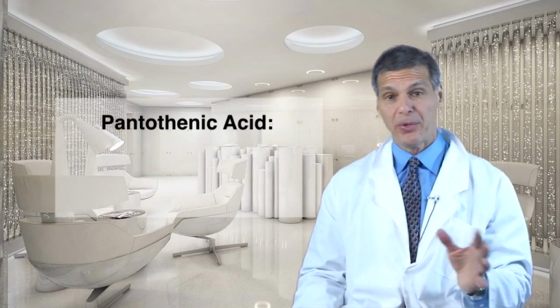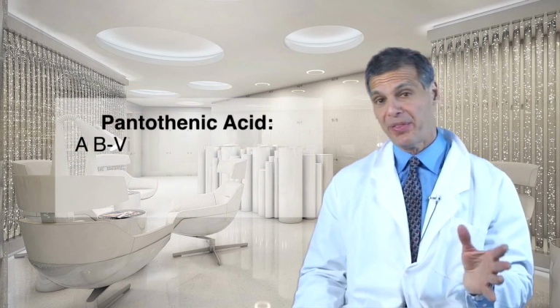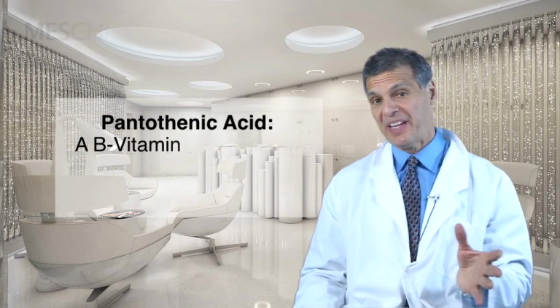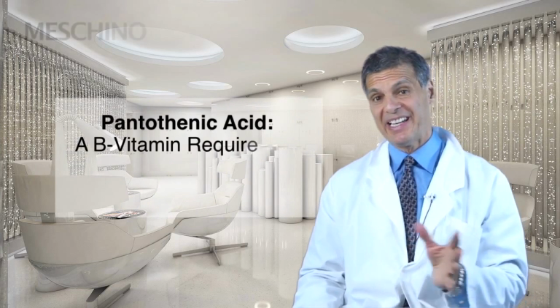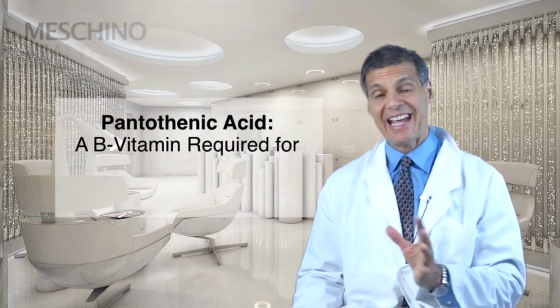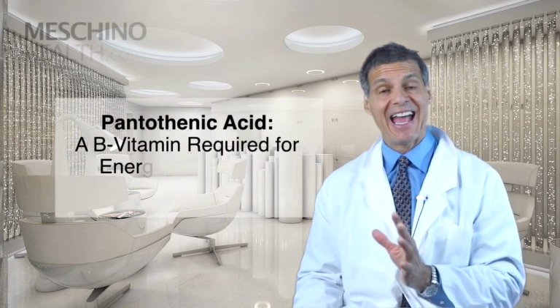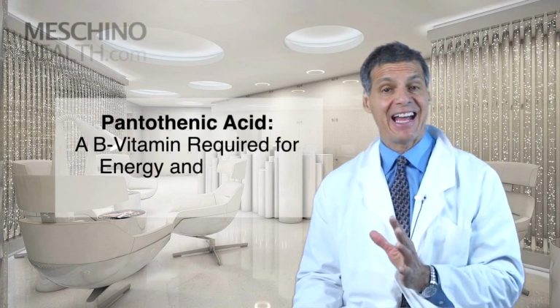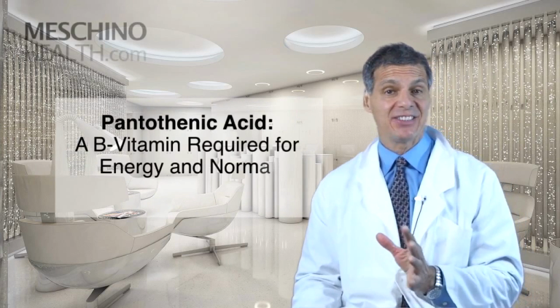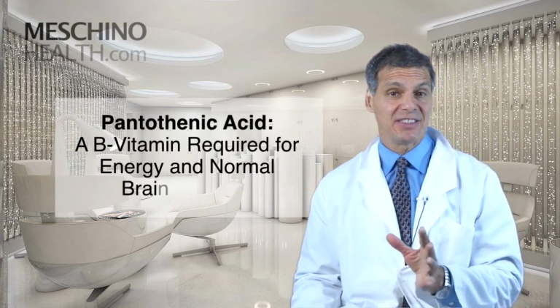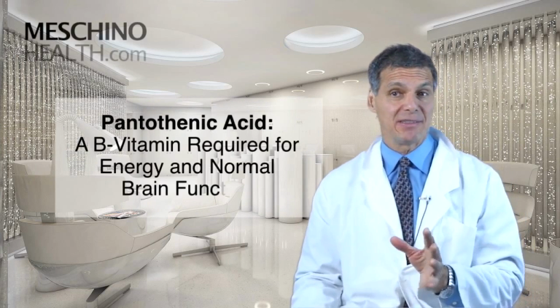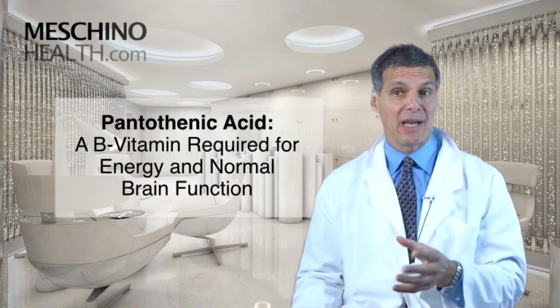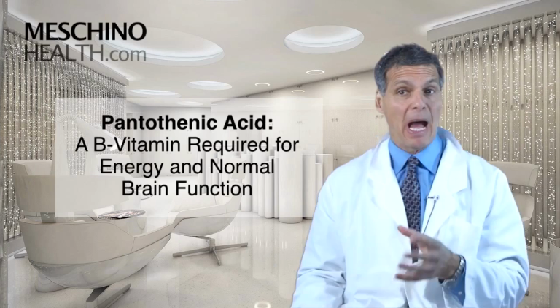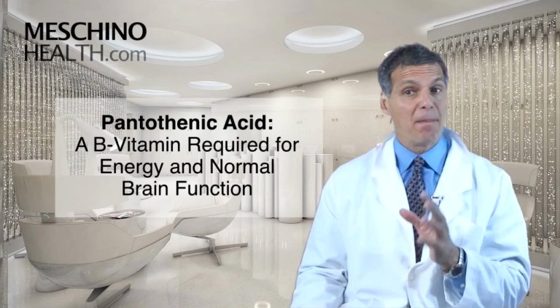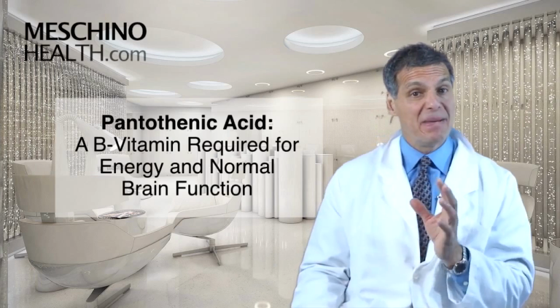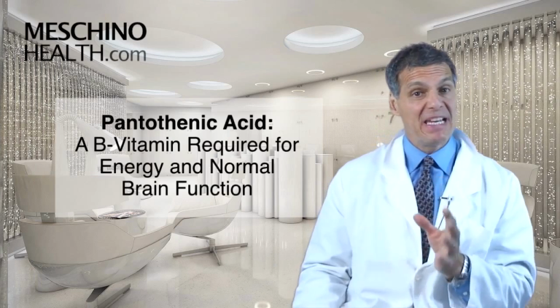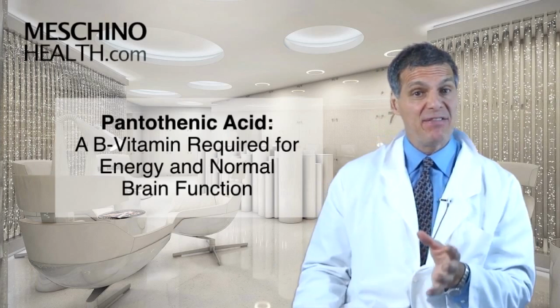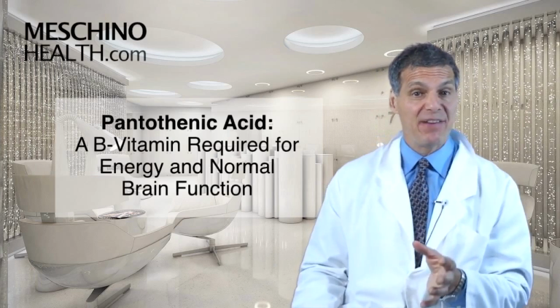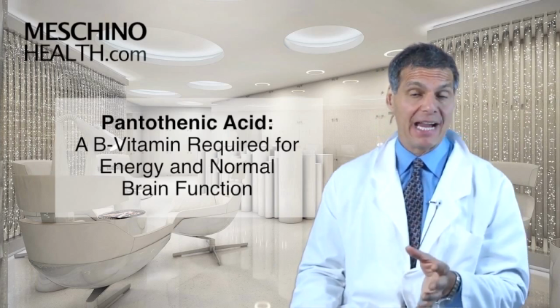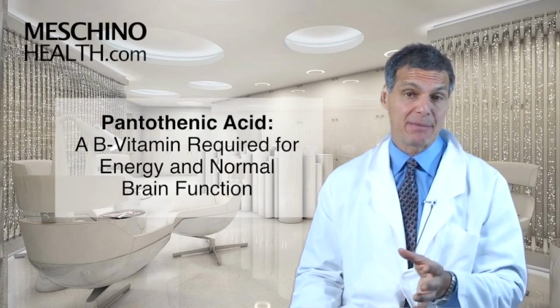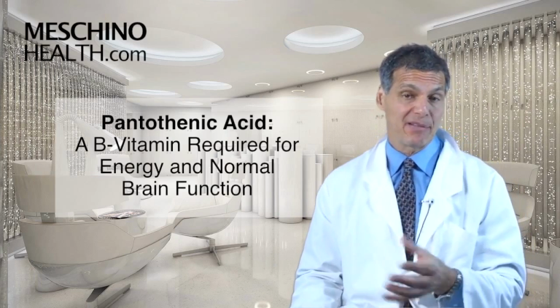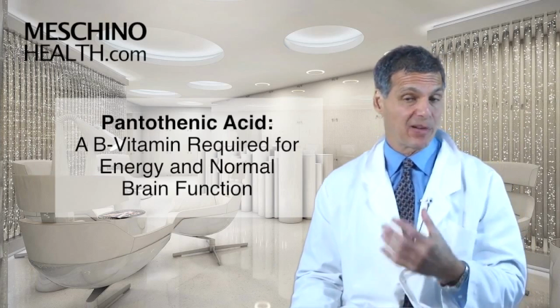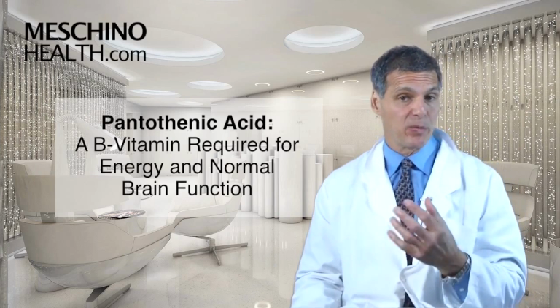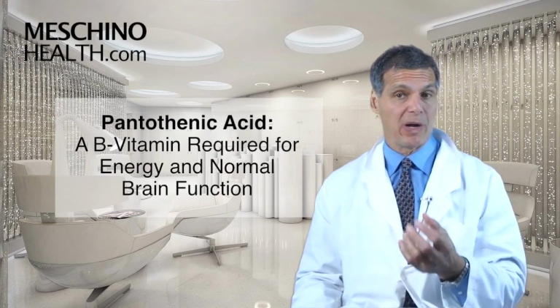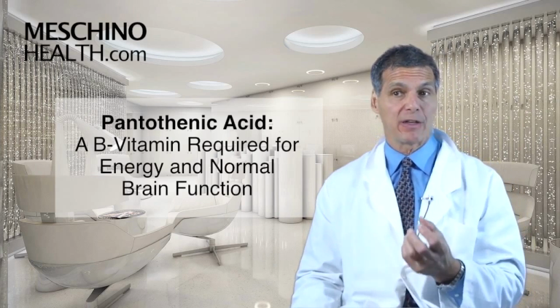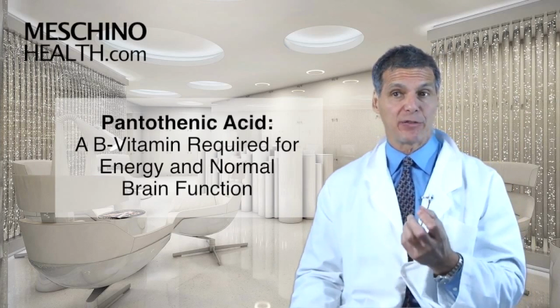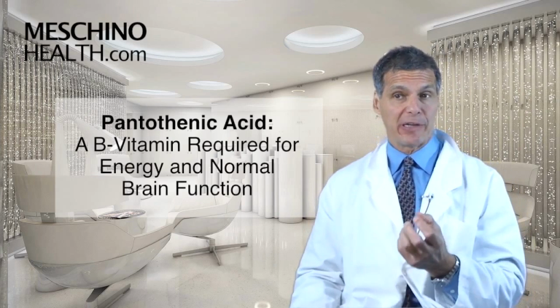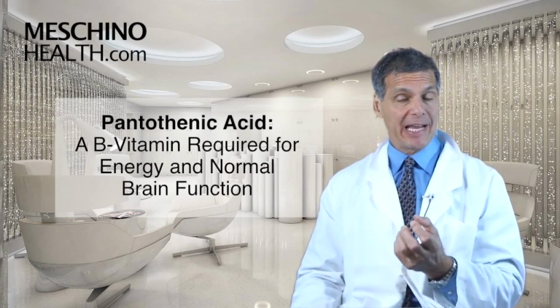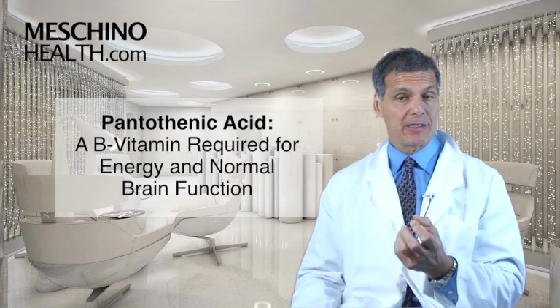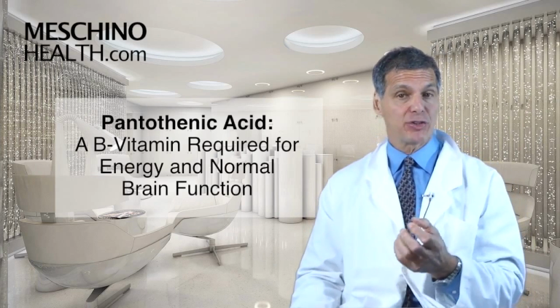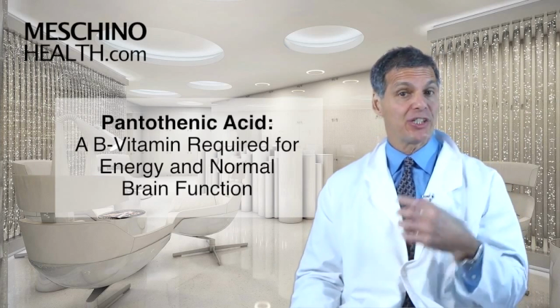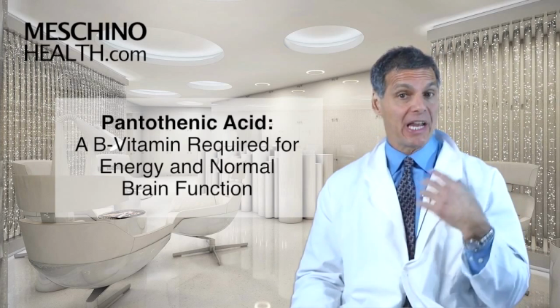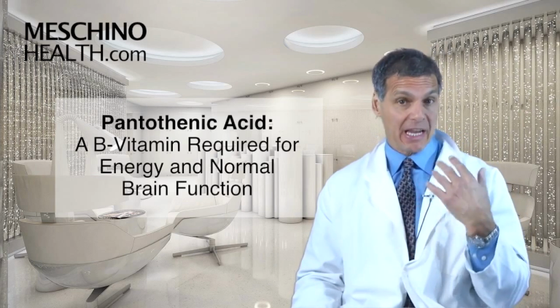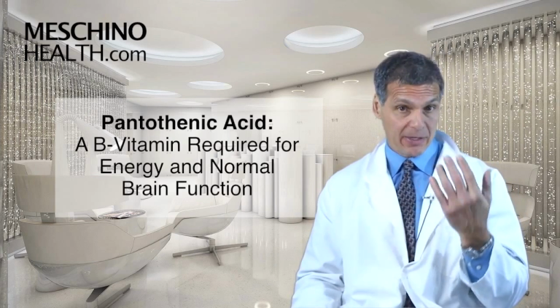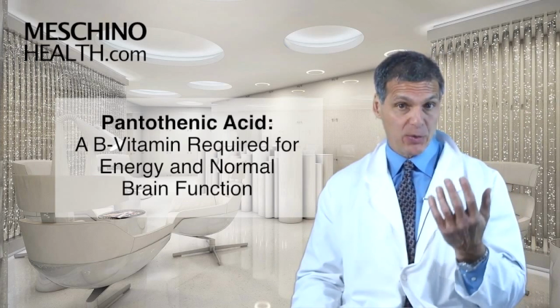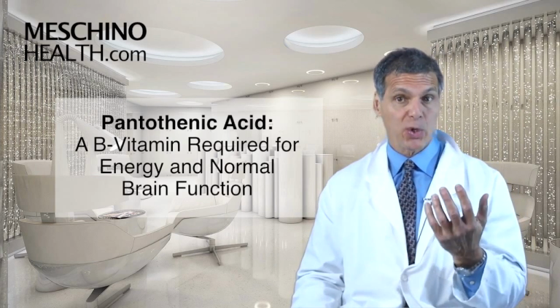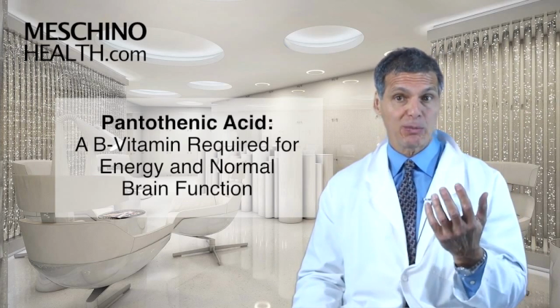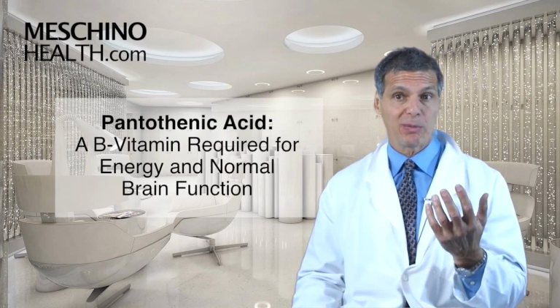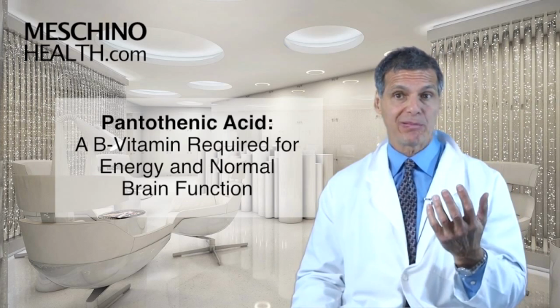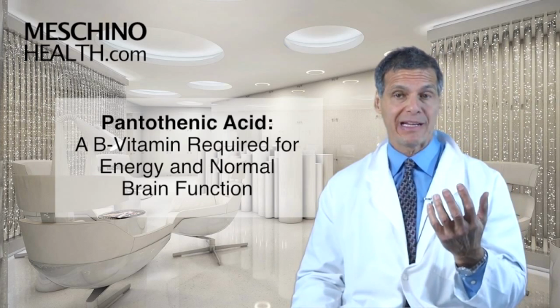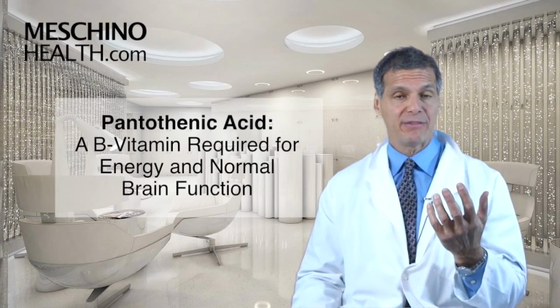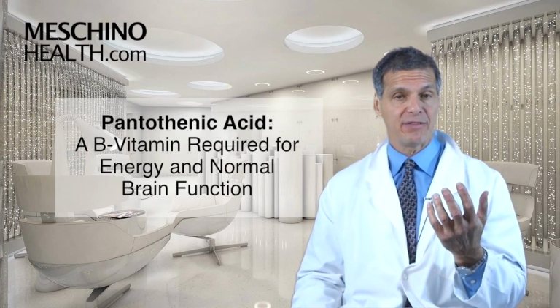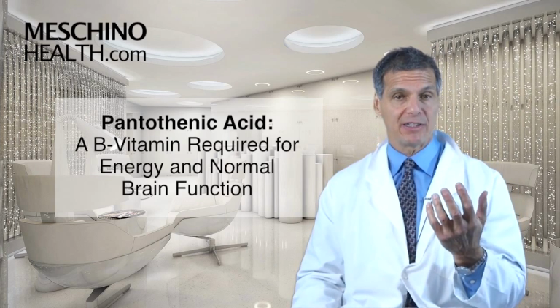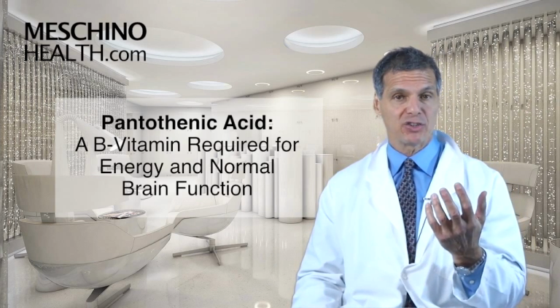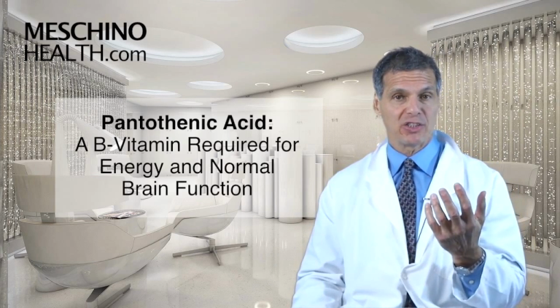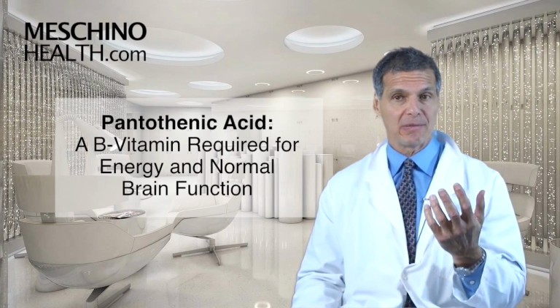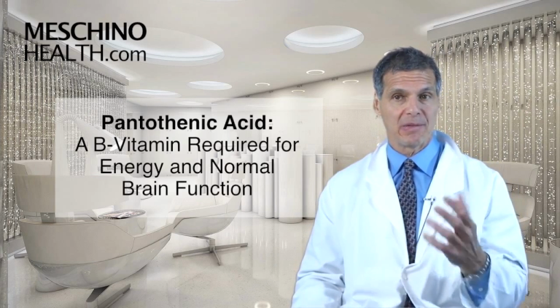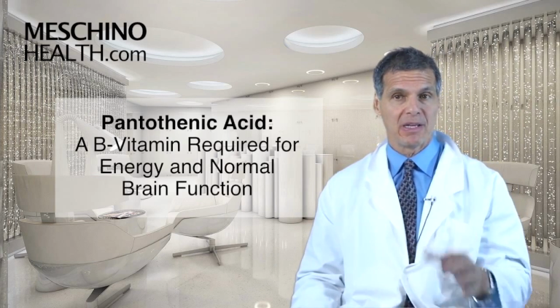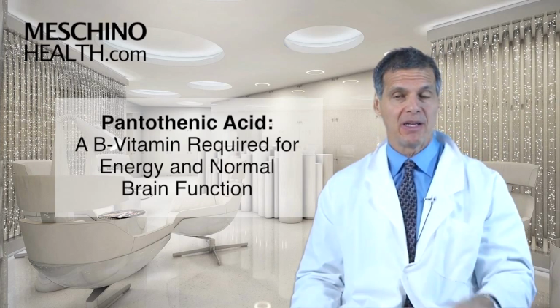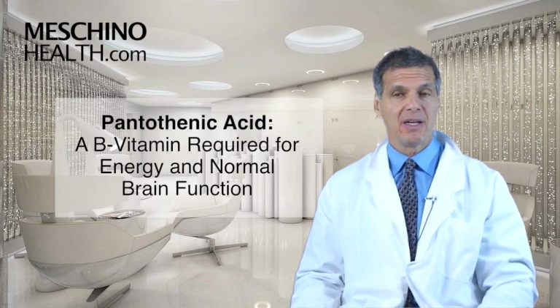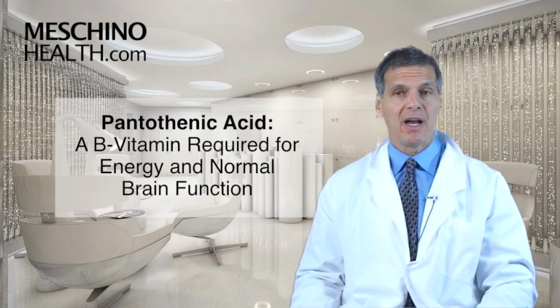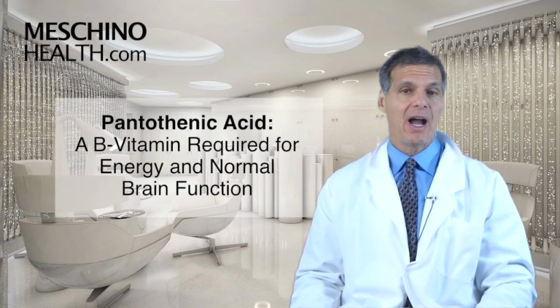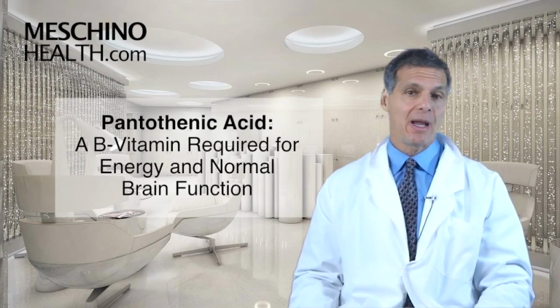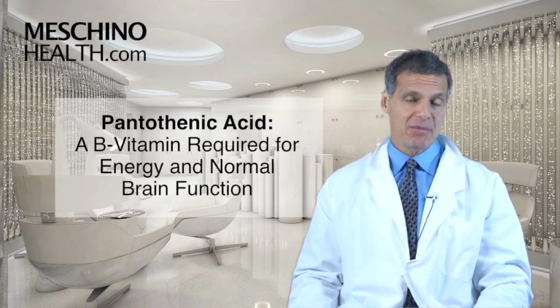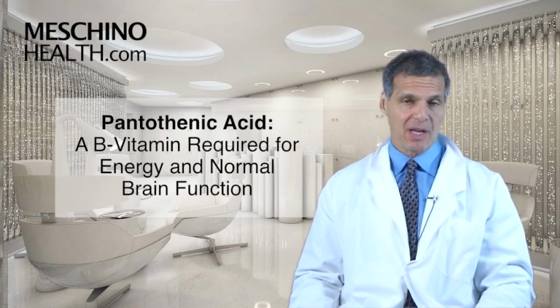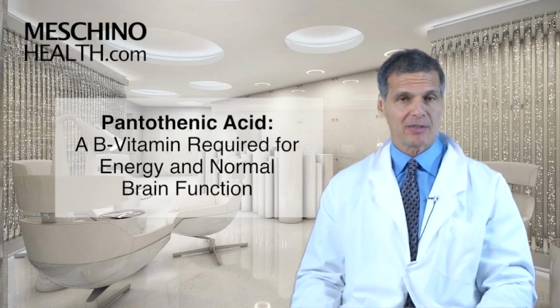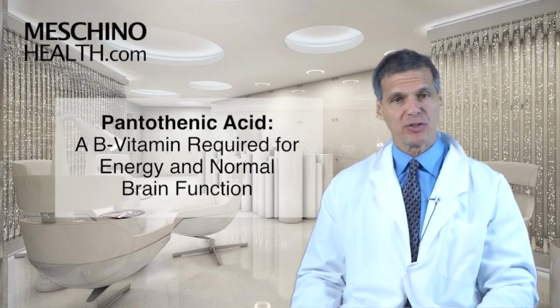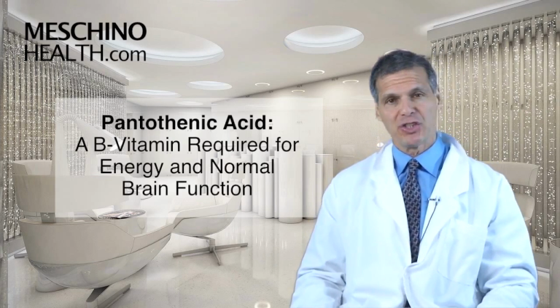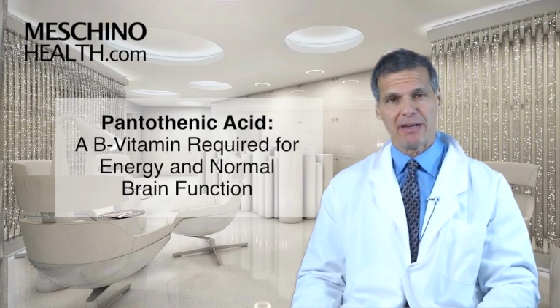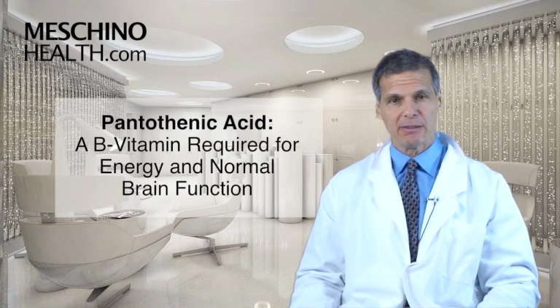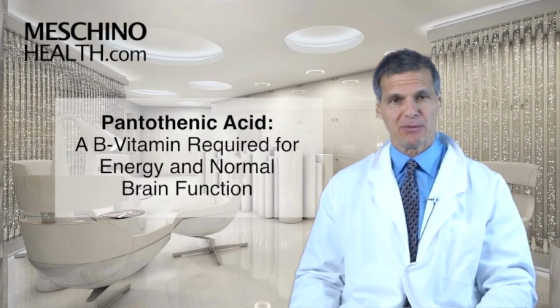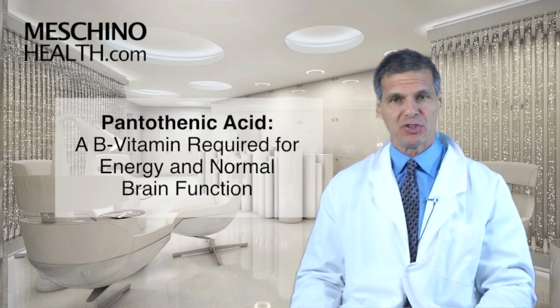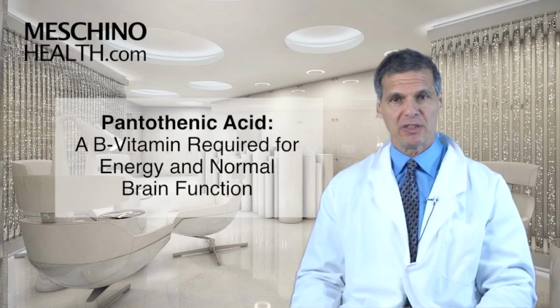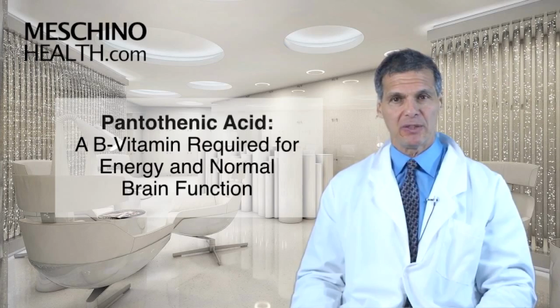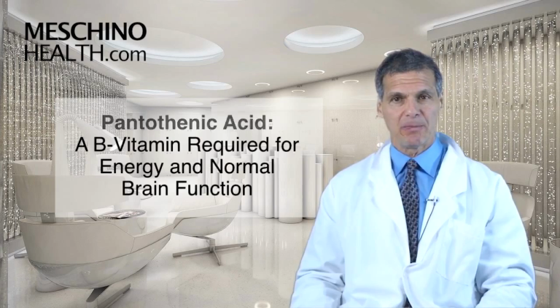Pantothenic acid — a B vitamin required for energy and normal brain function. Hi, I'm Dr. James Machino.